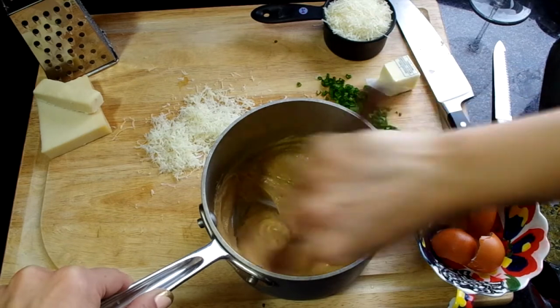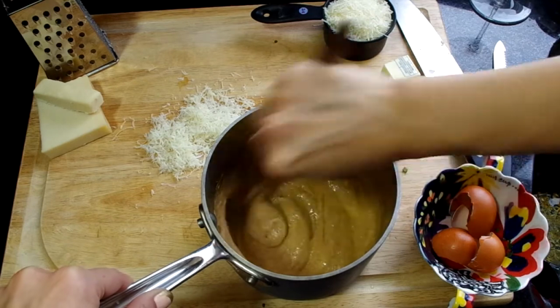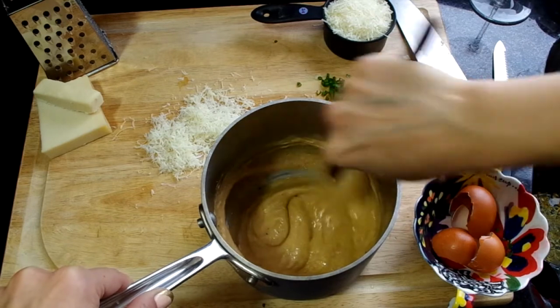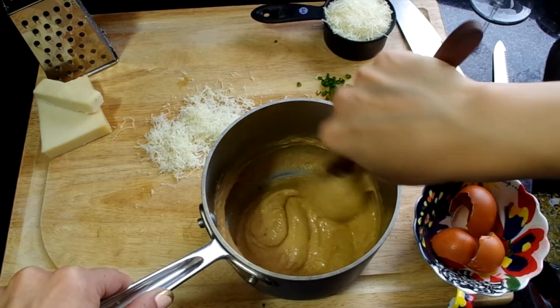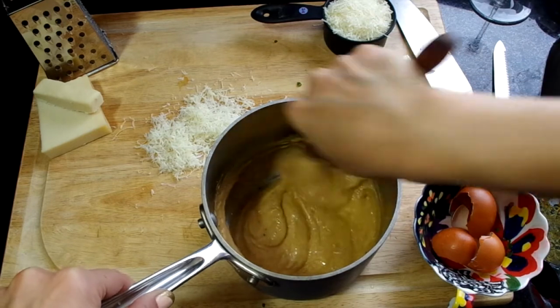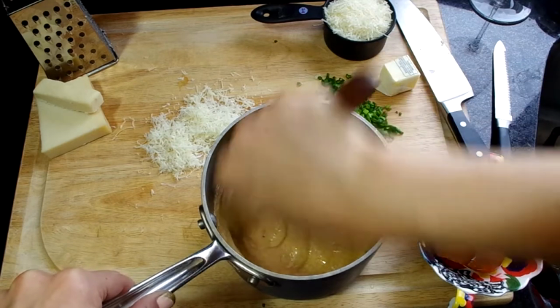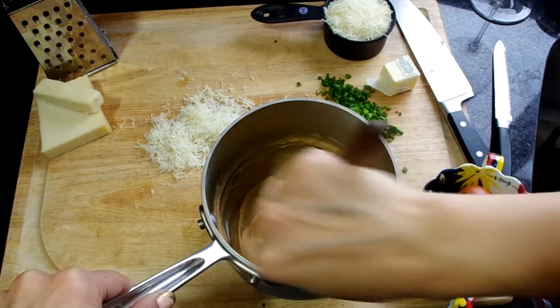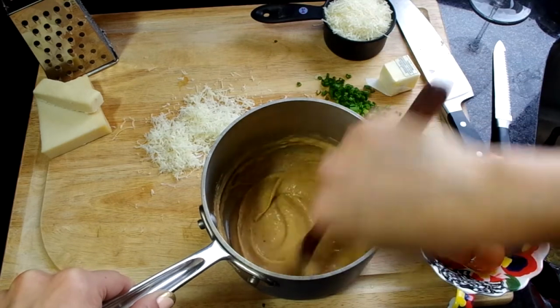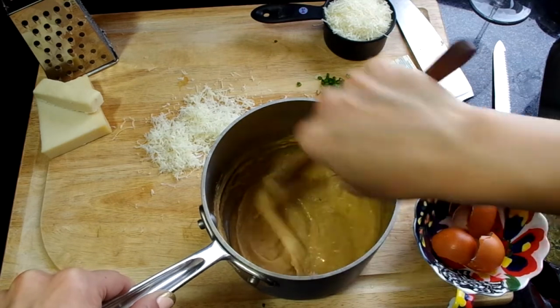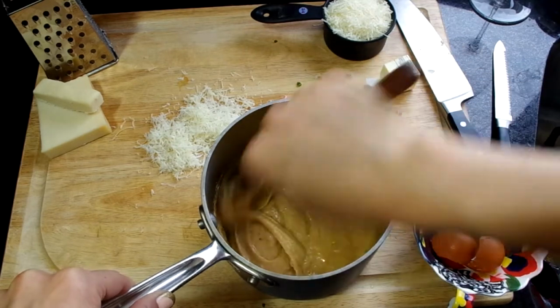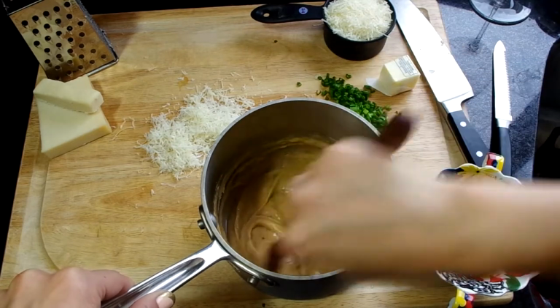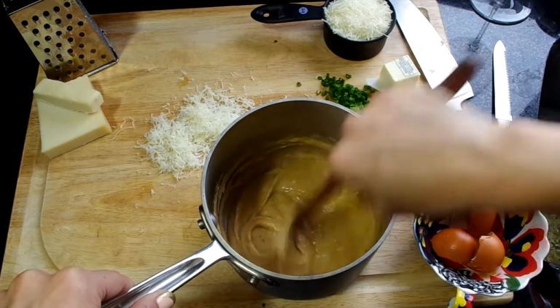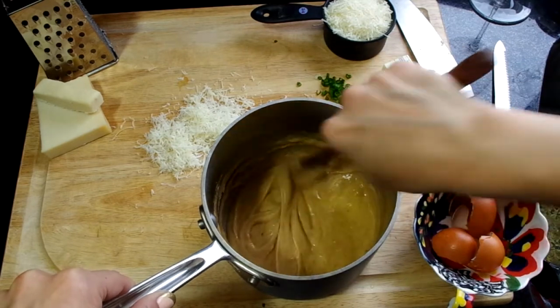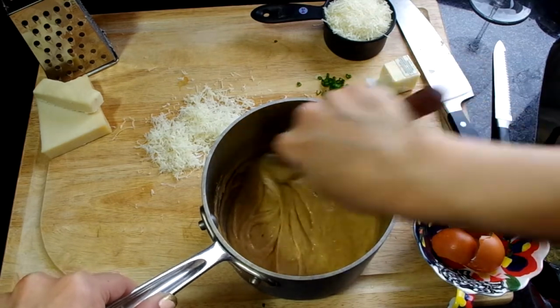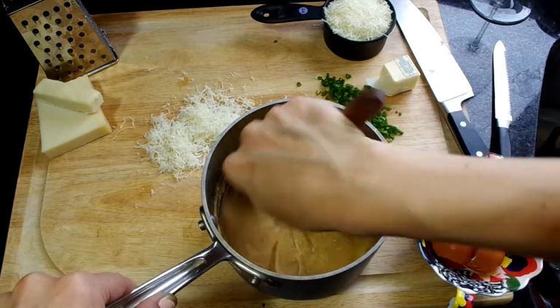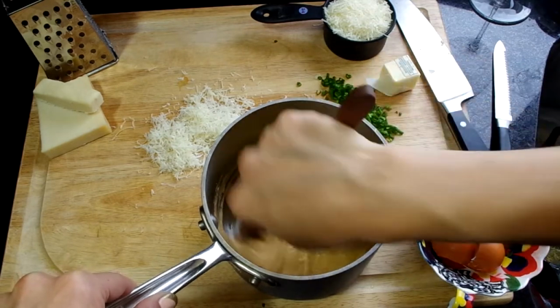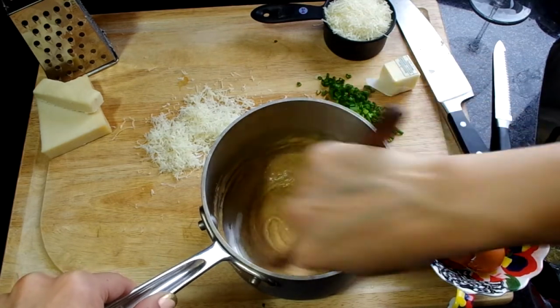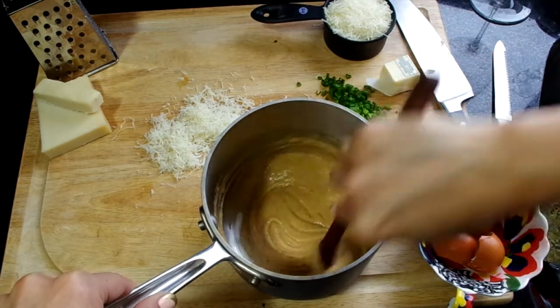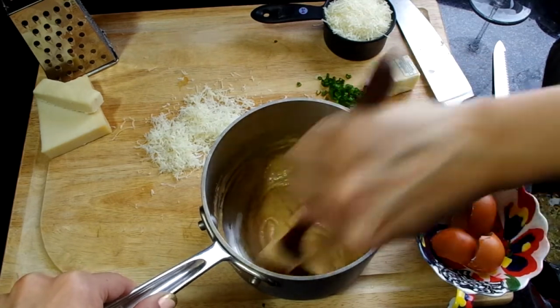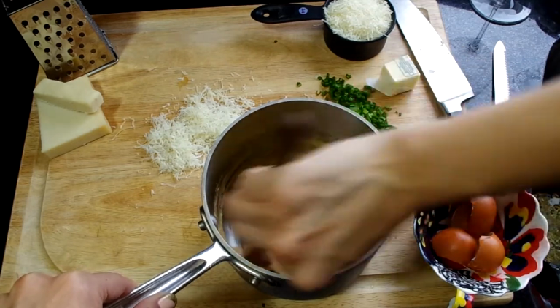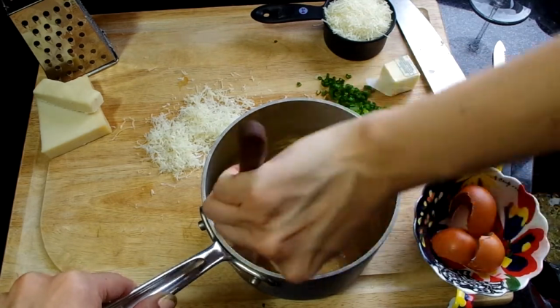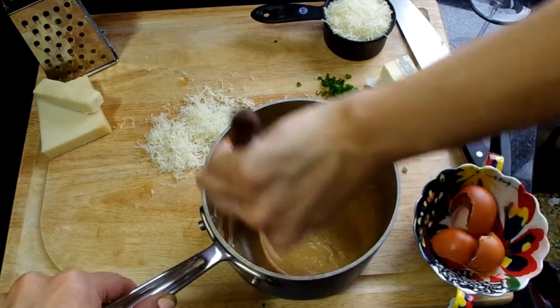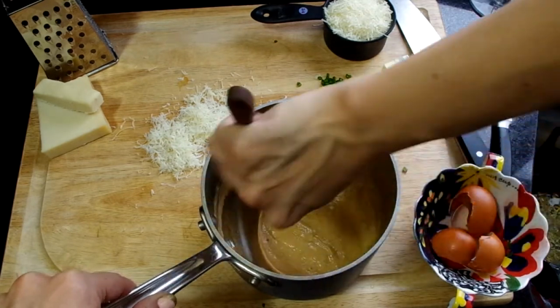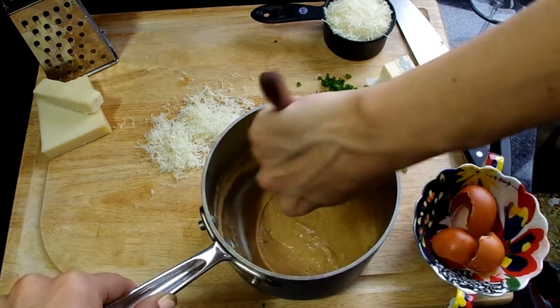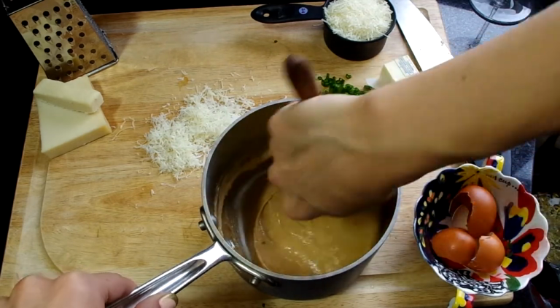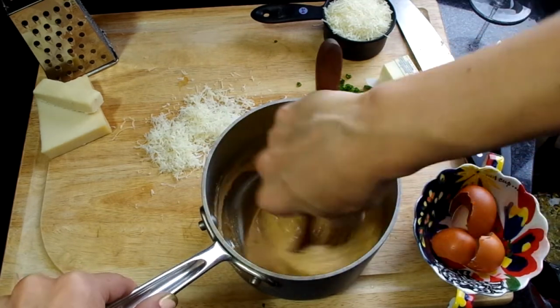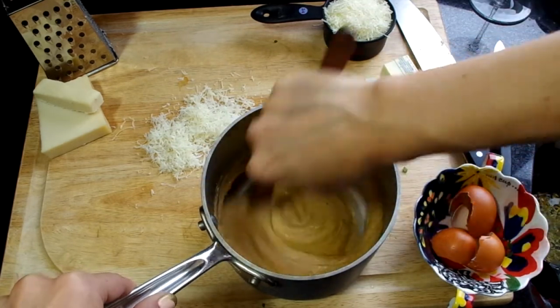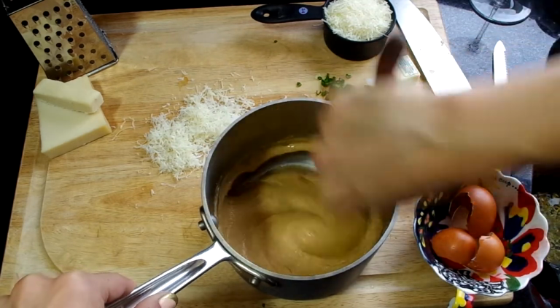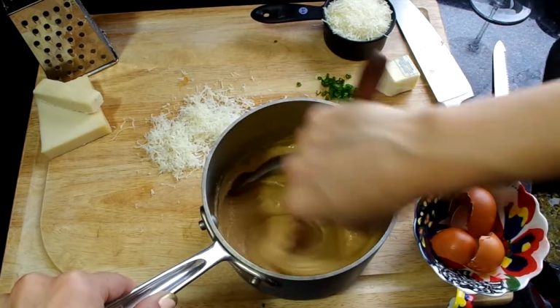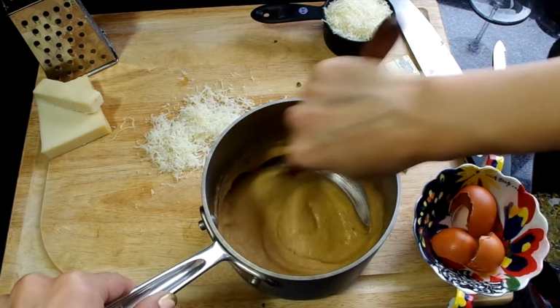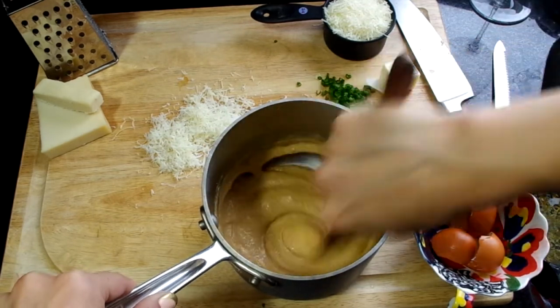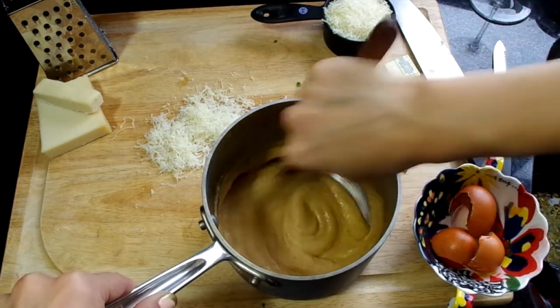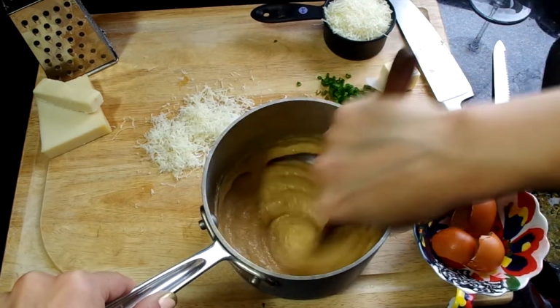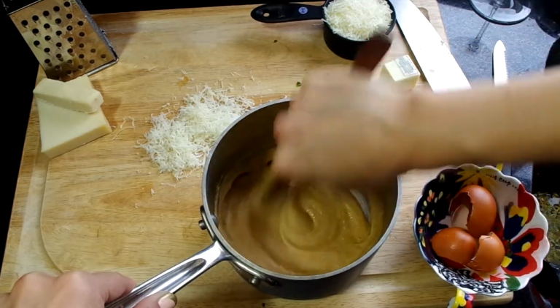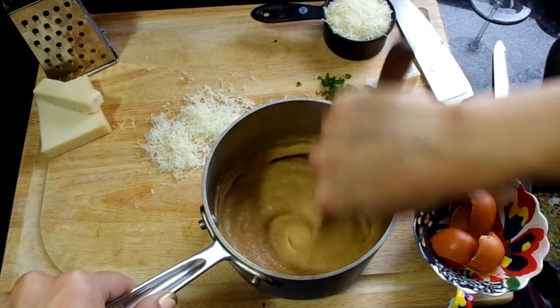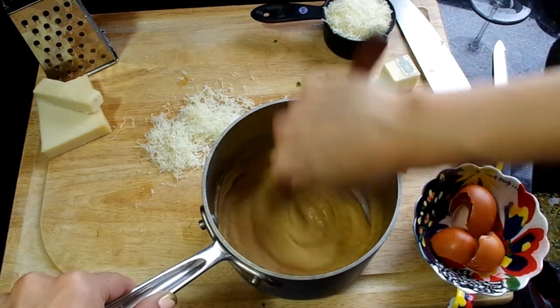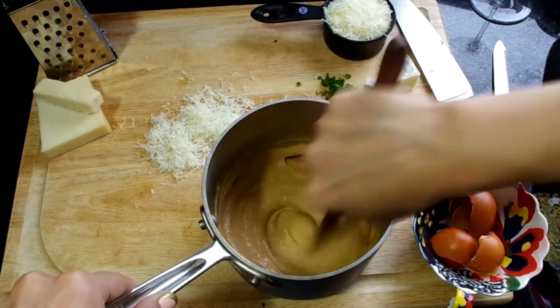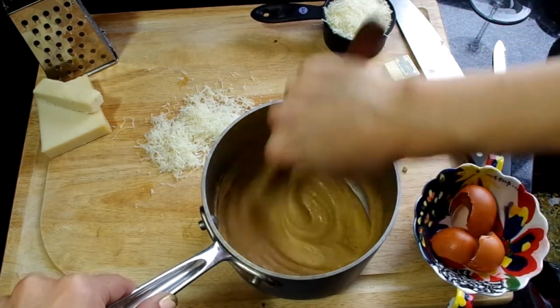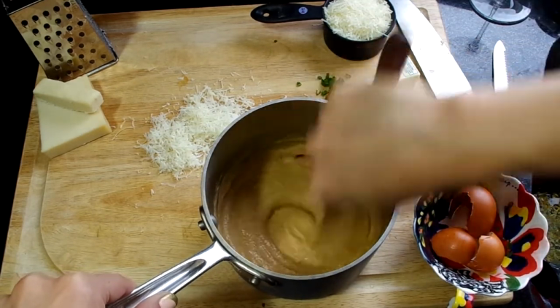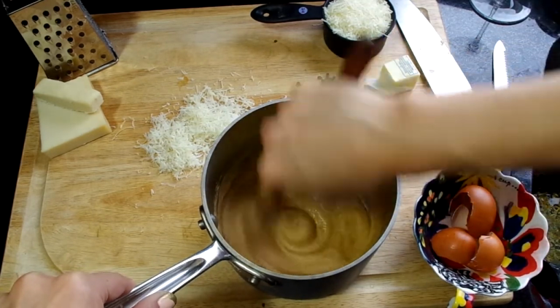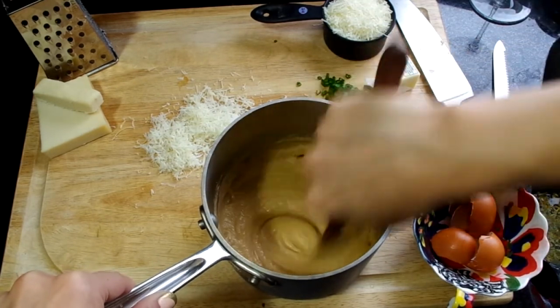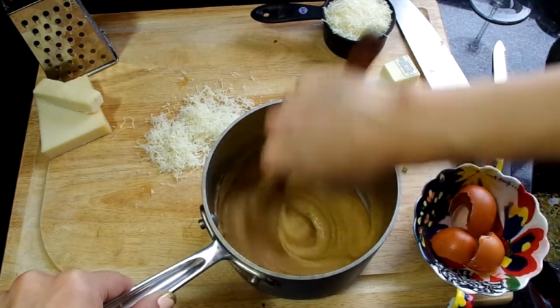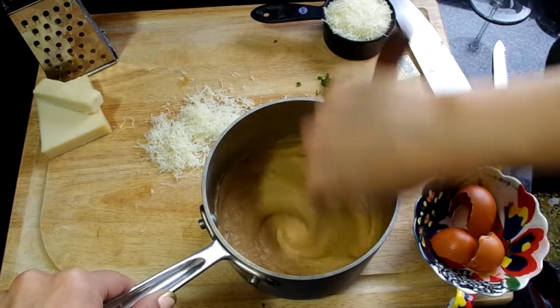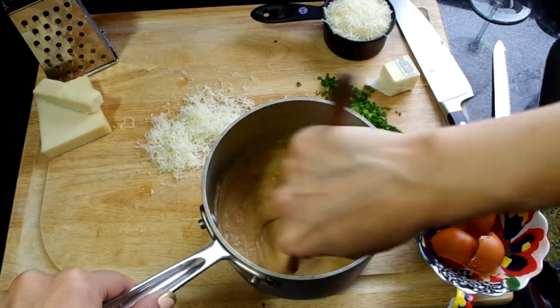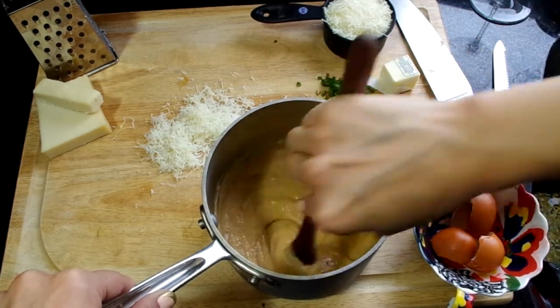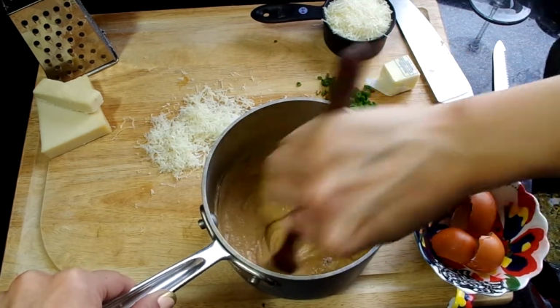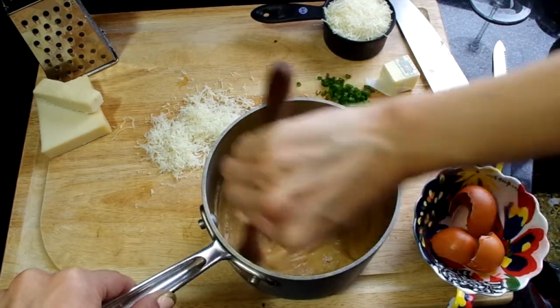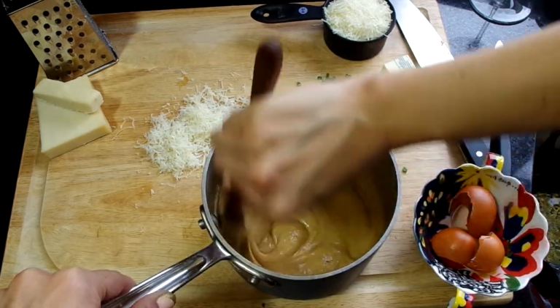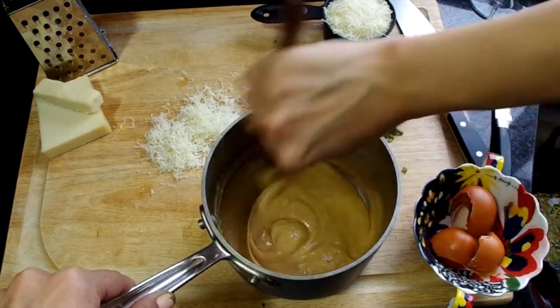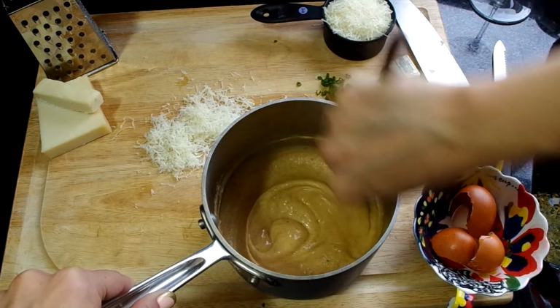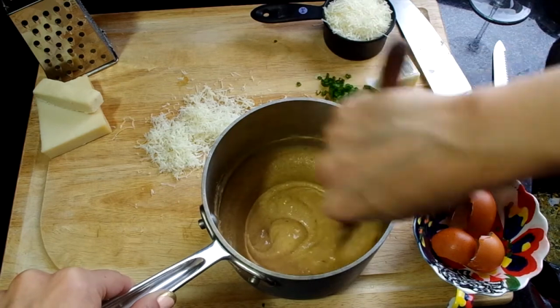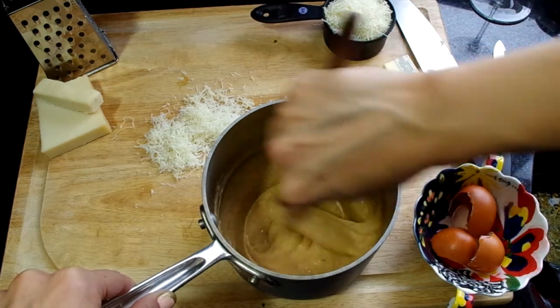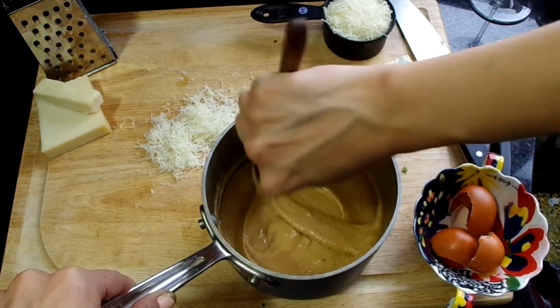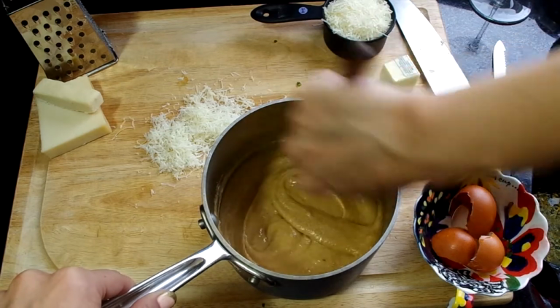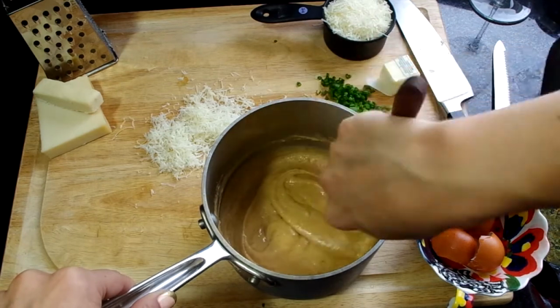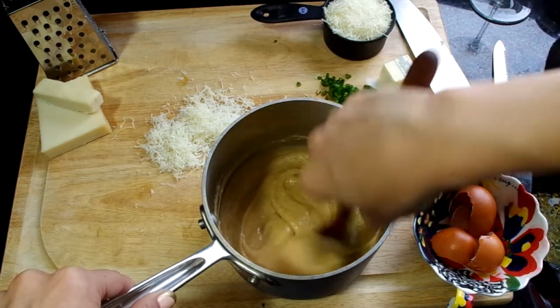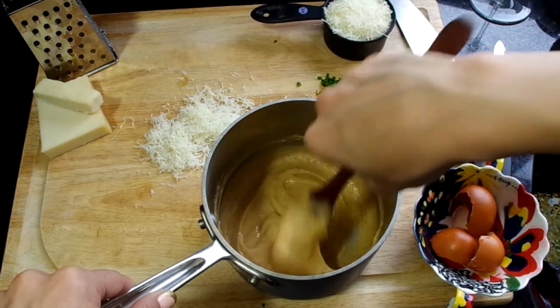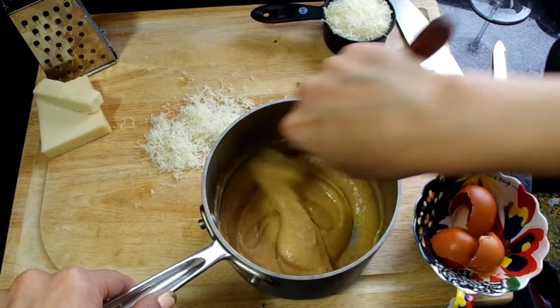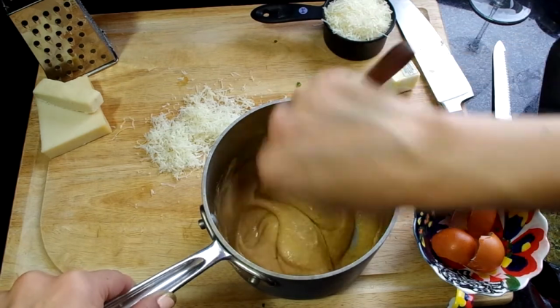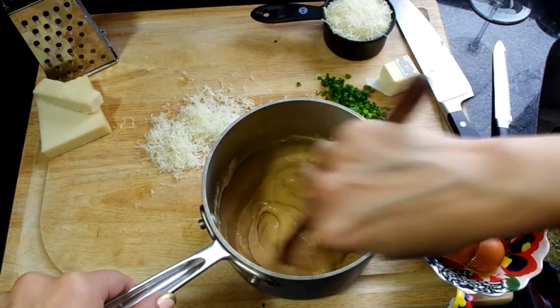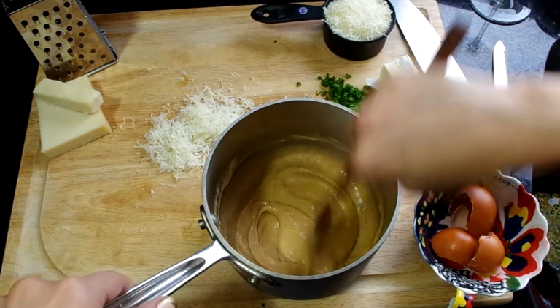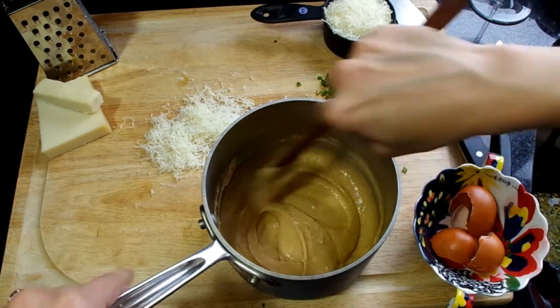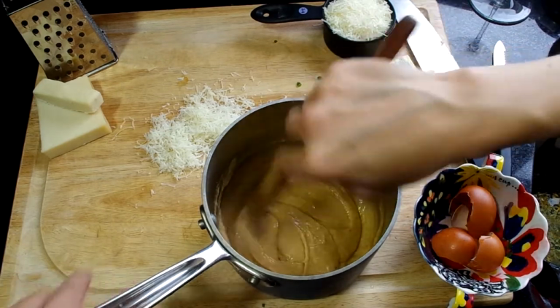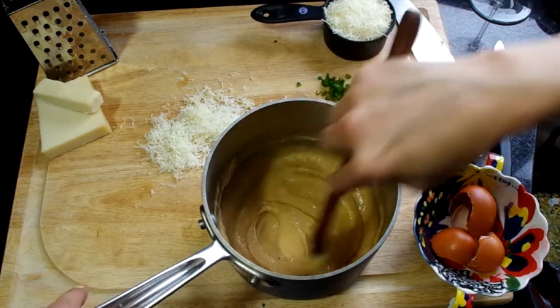Nonetheless, if you find that your dough is looking too liquidy, it'll taste phenomenal, but they will definitely be flat.